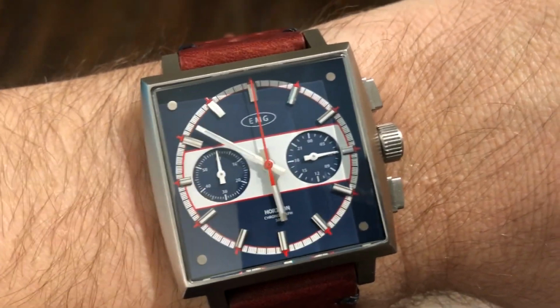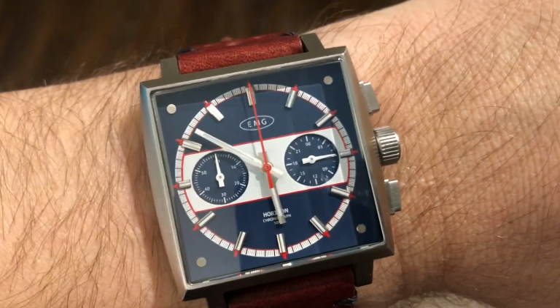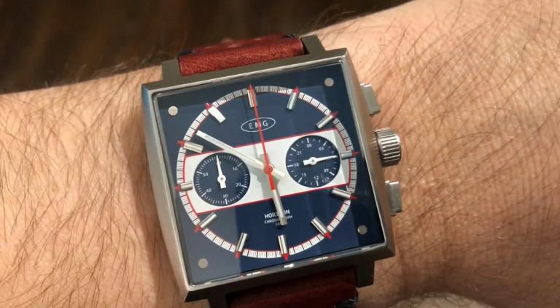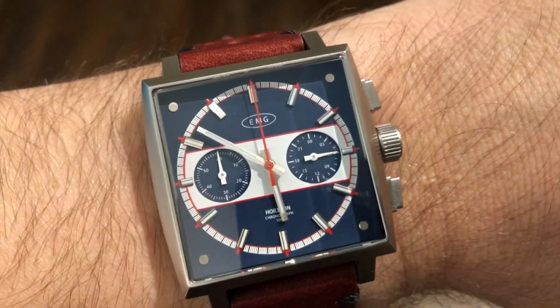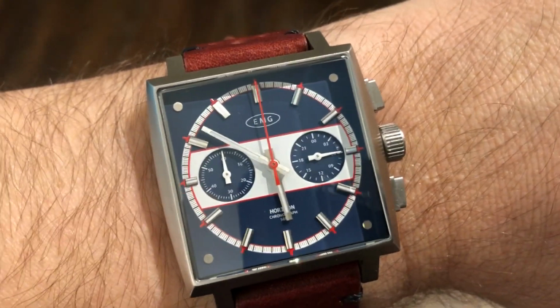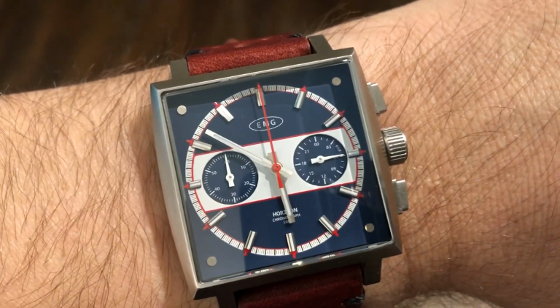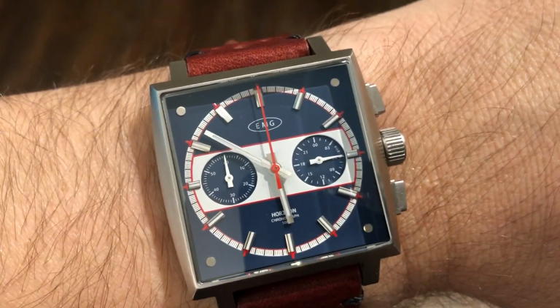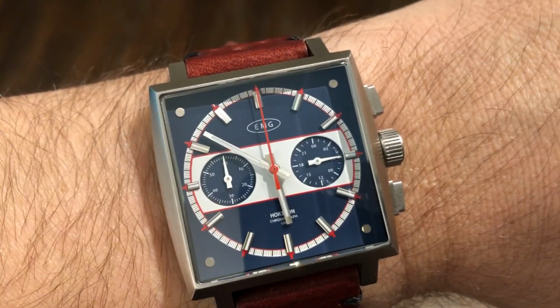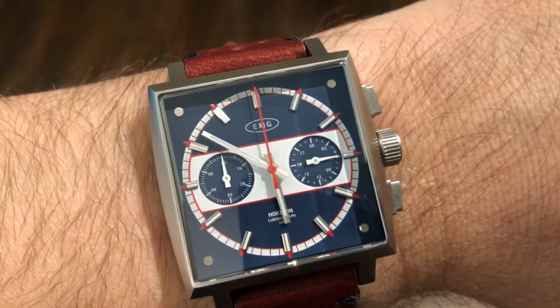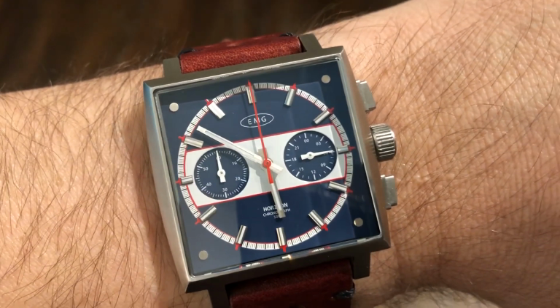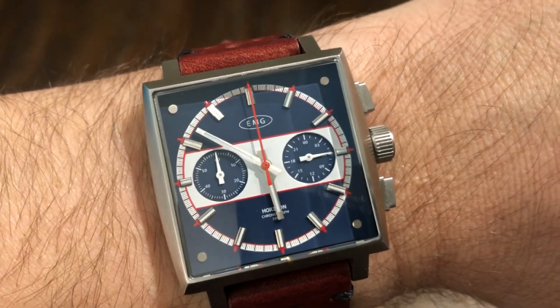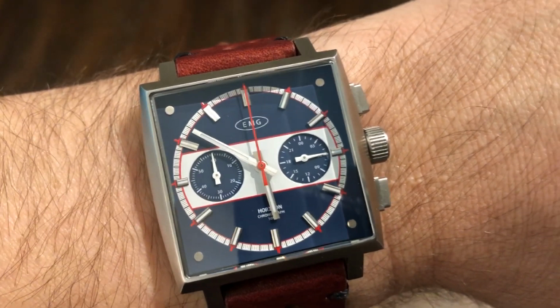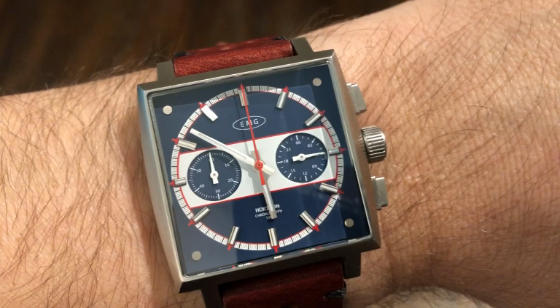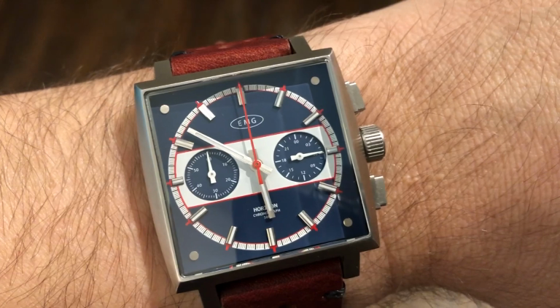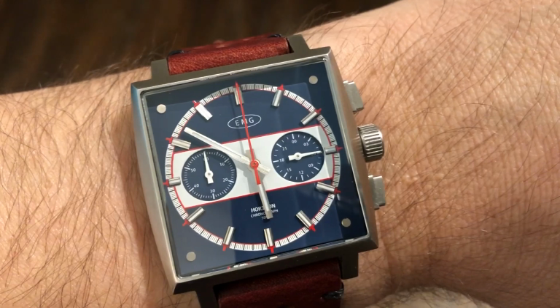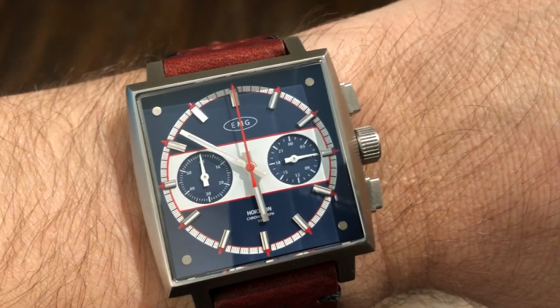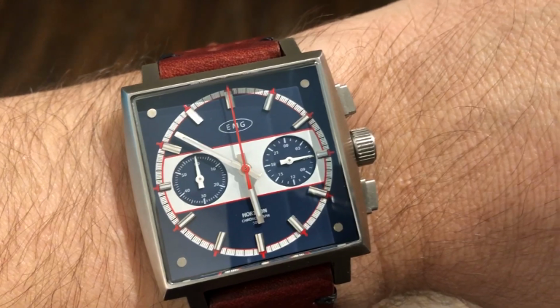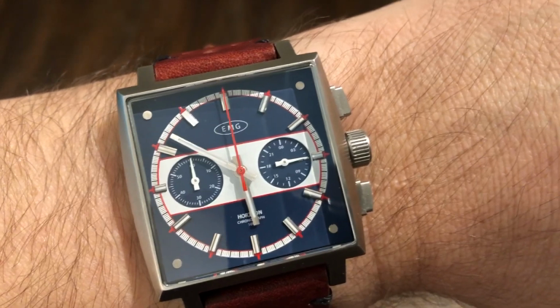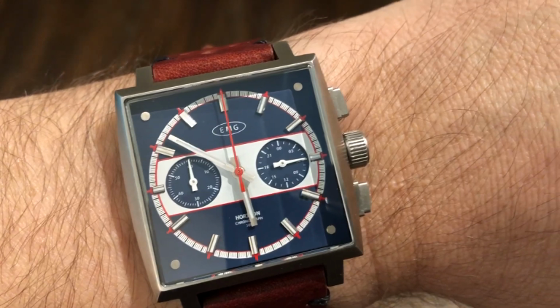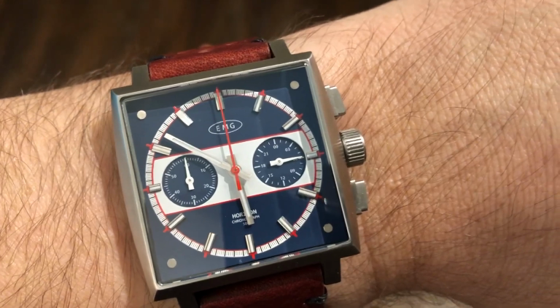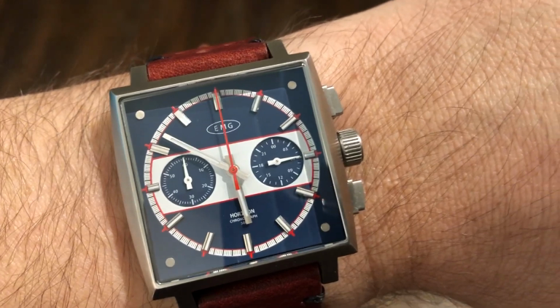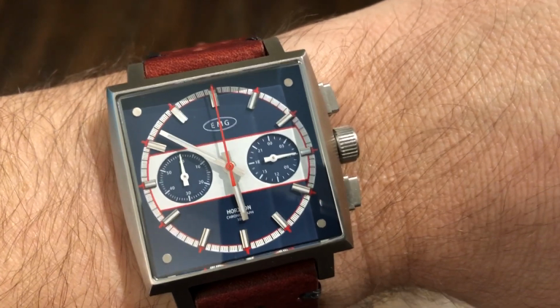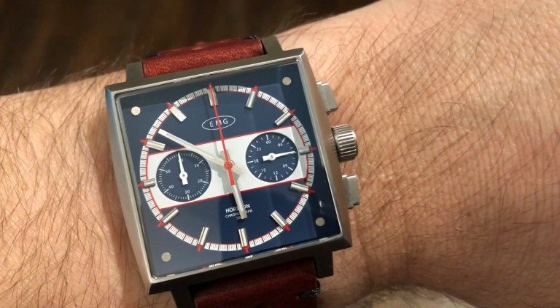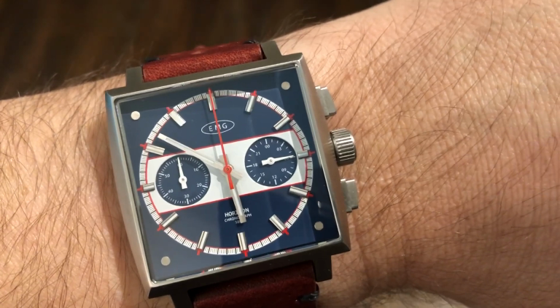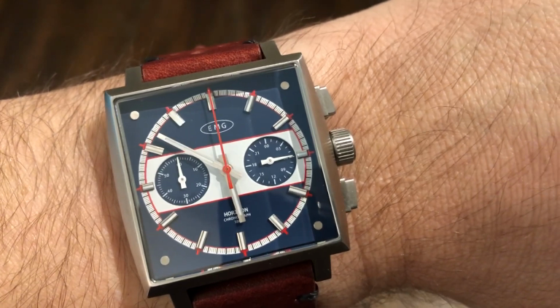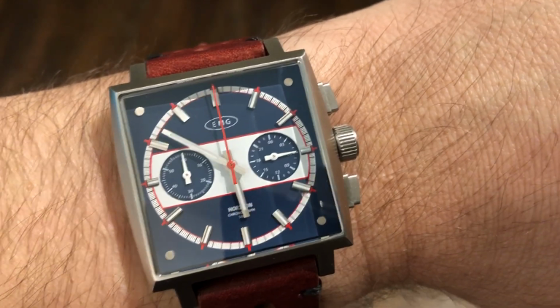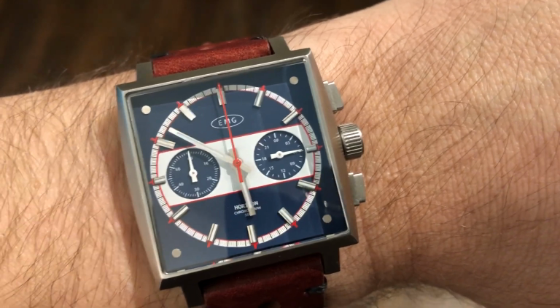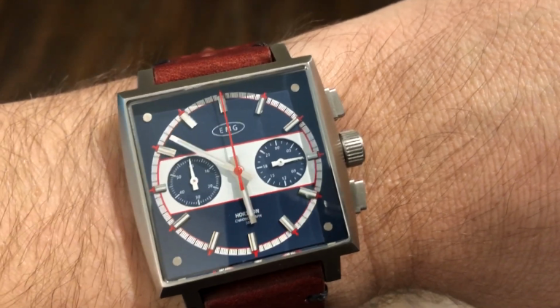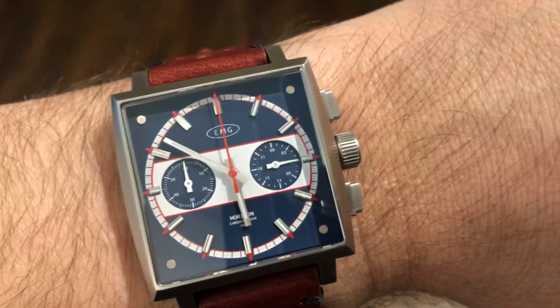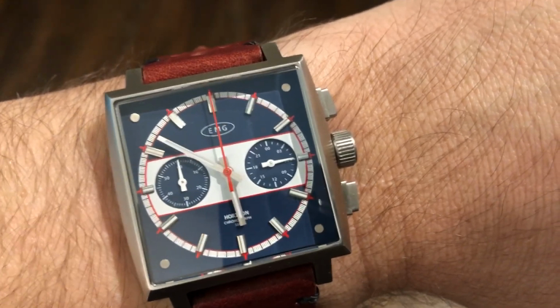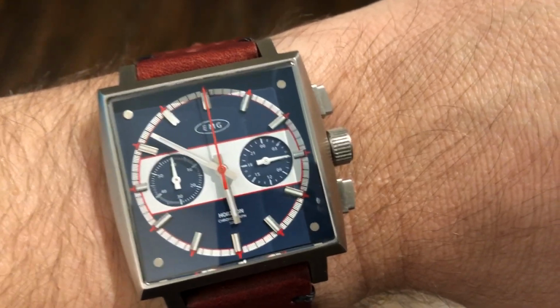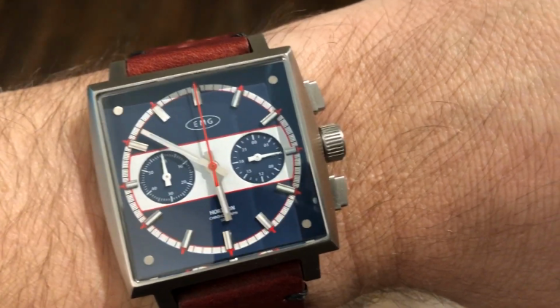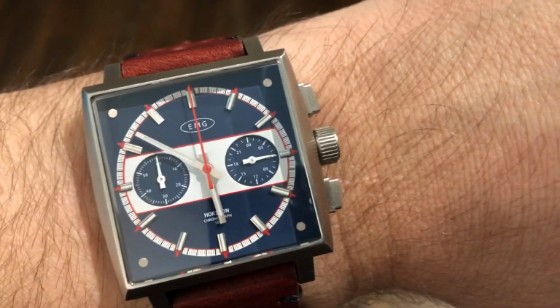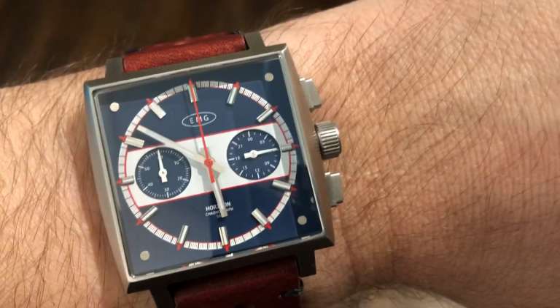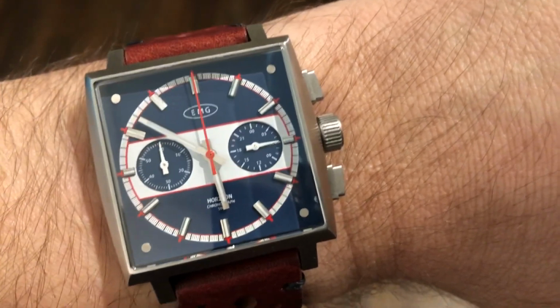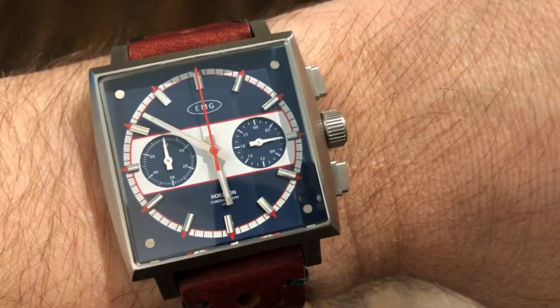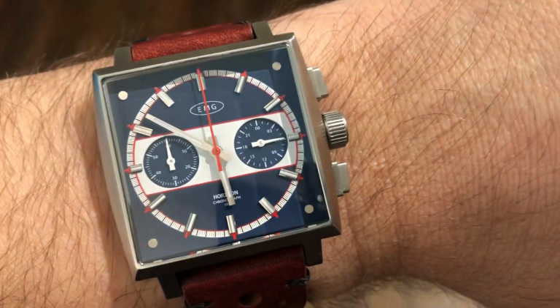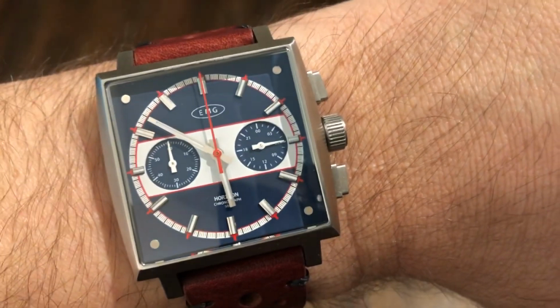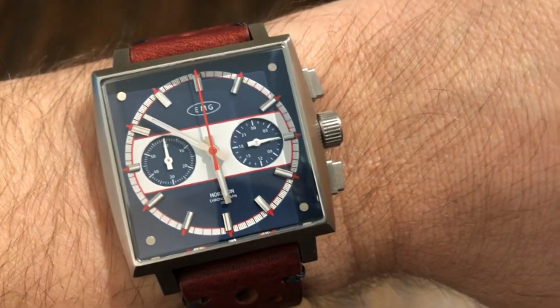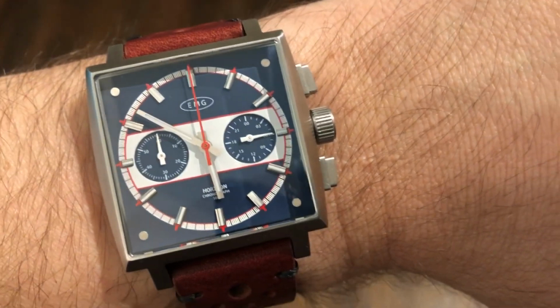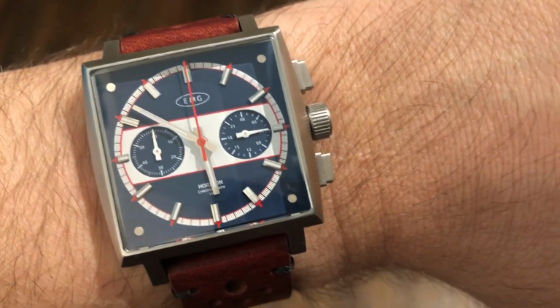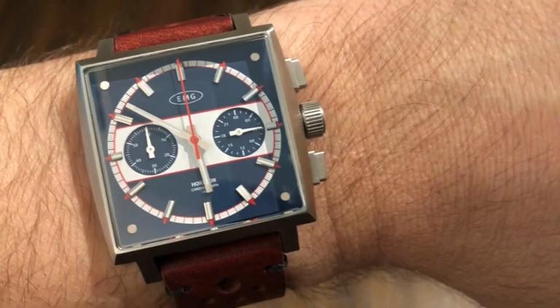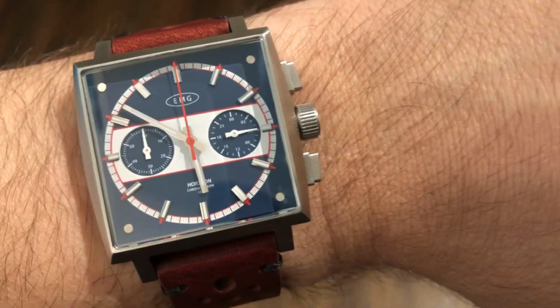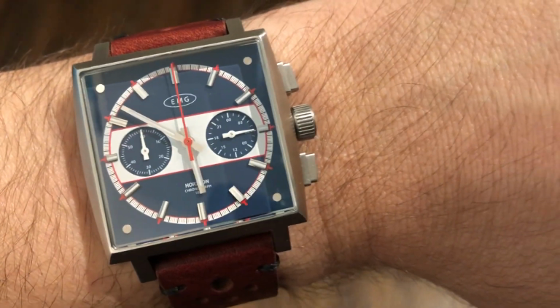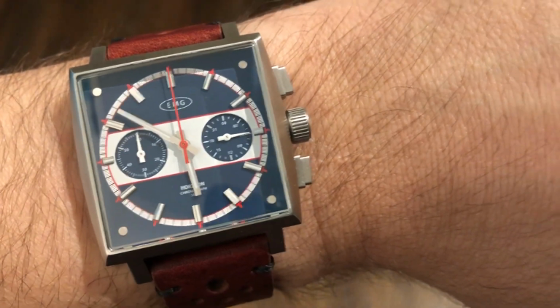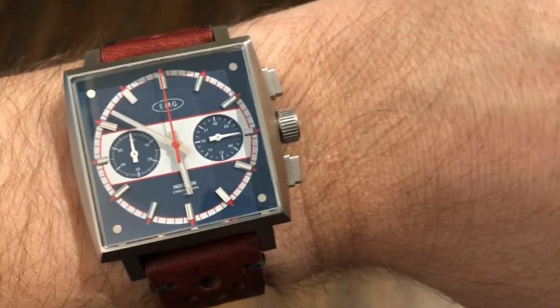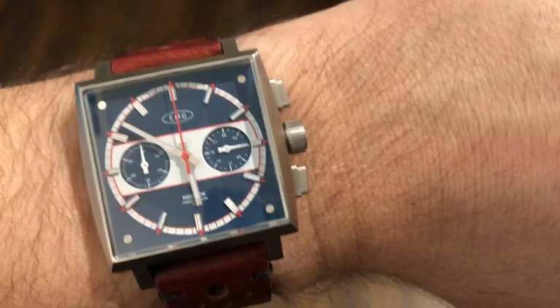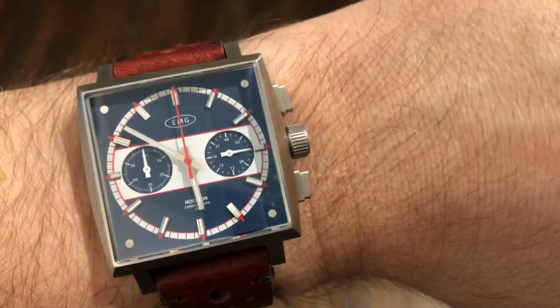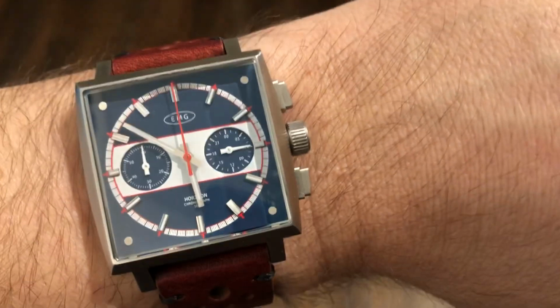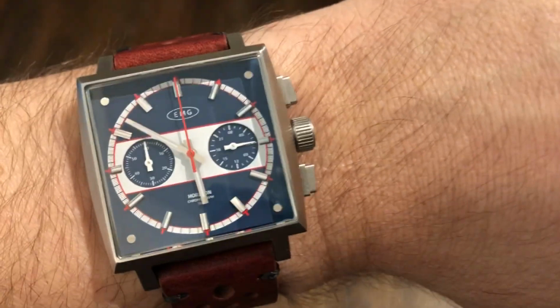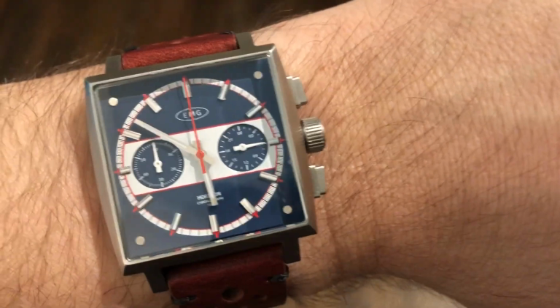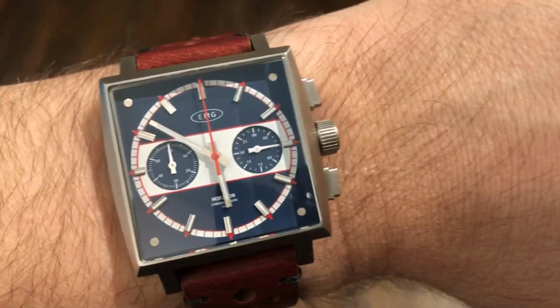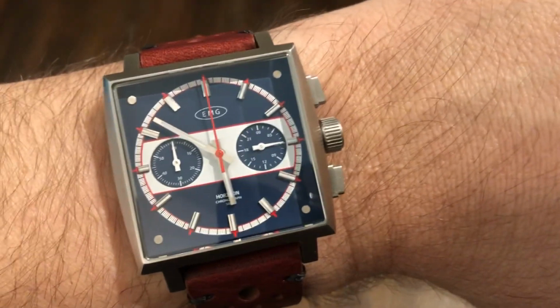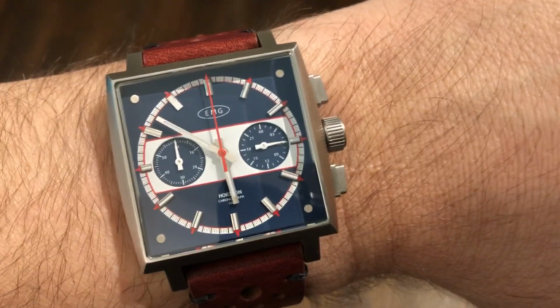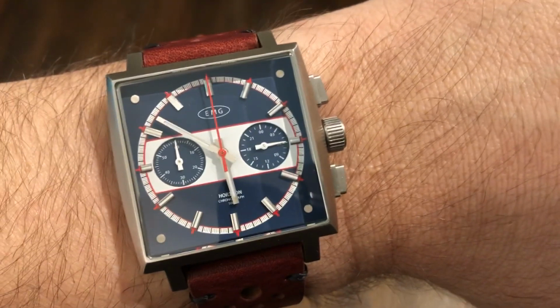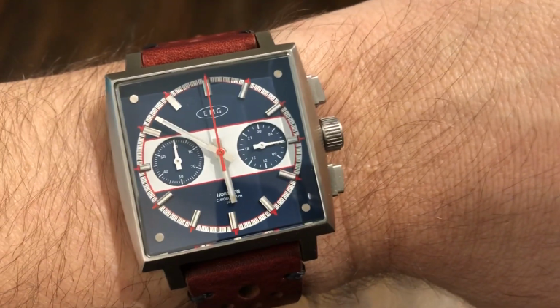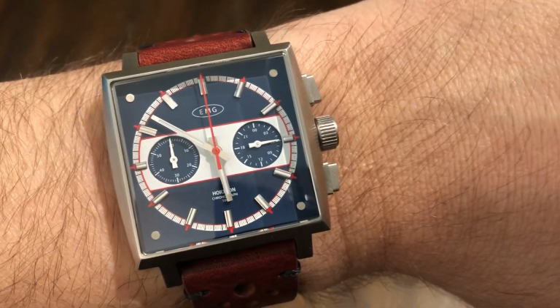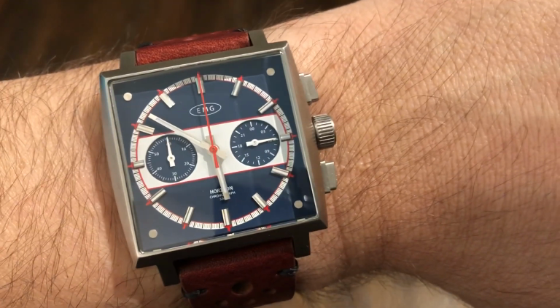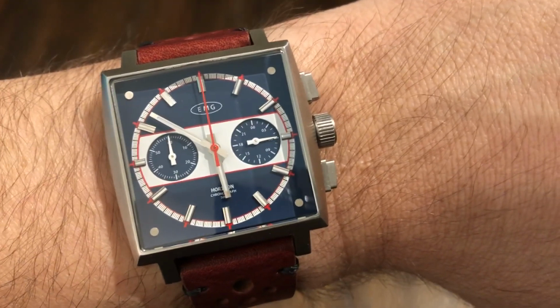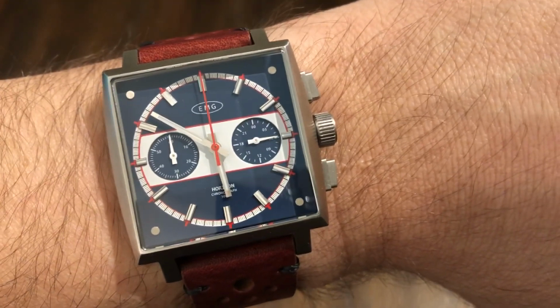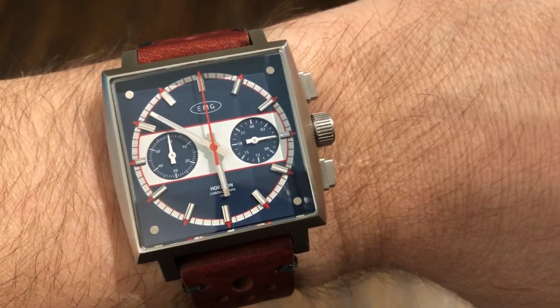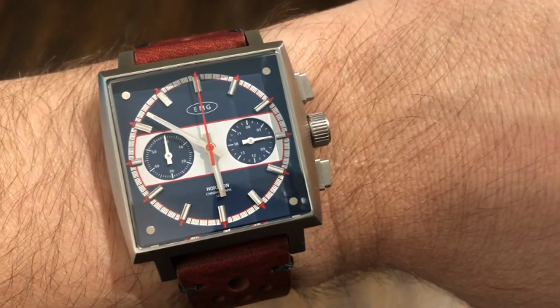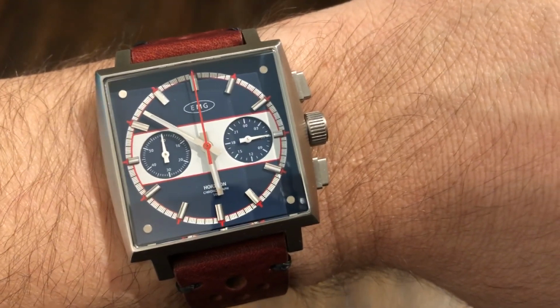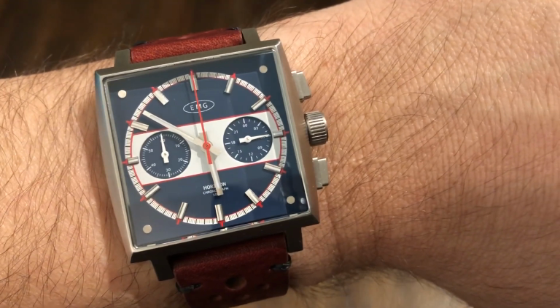This is the EMG Horizon Chronograph. Thanks for watching — please like and subscribe and I'll see you in the next one.